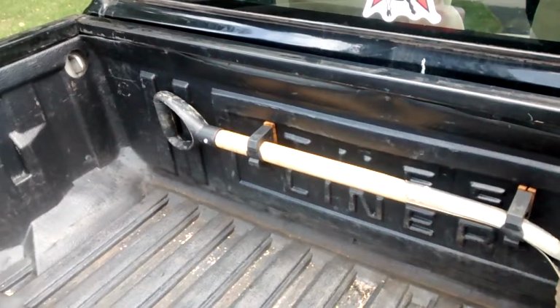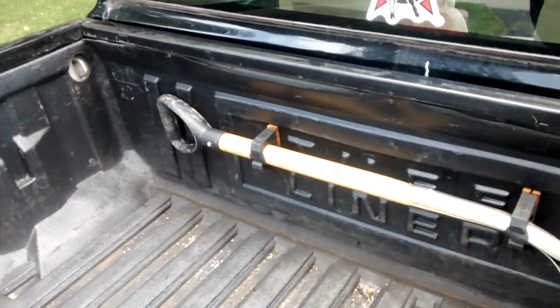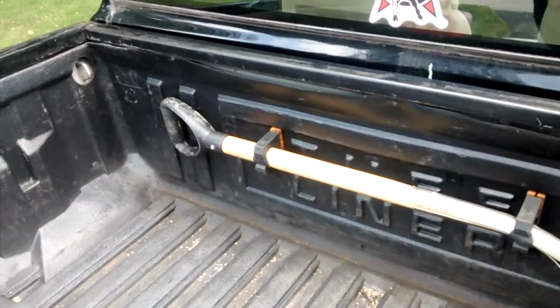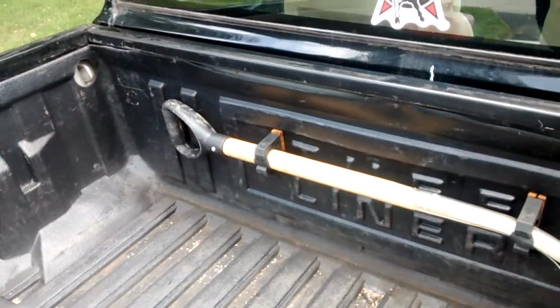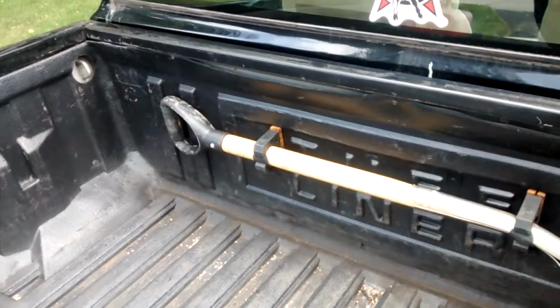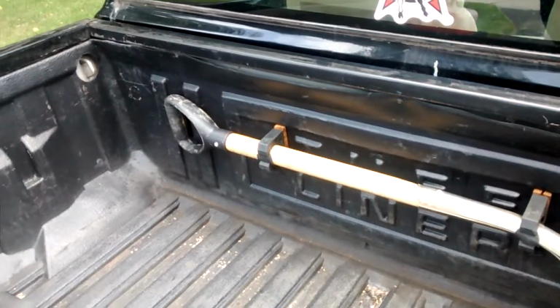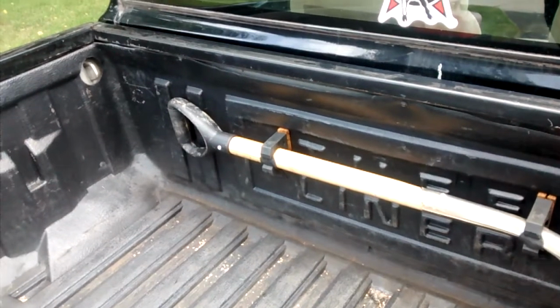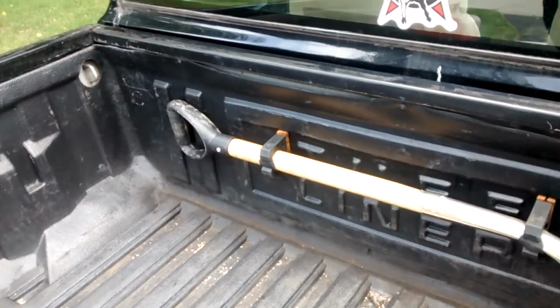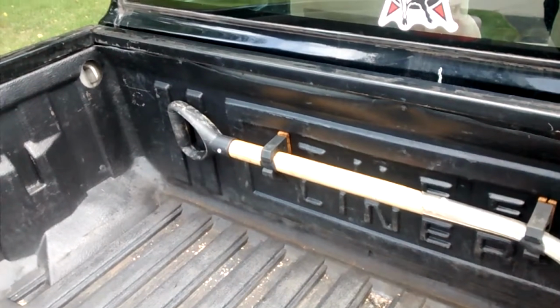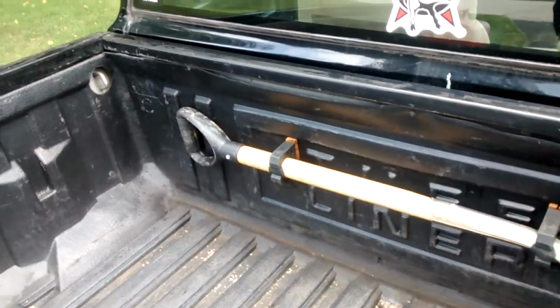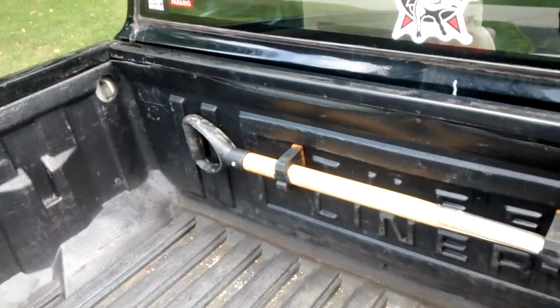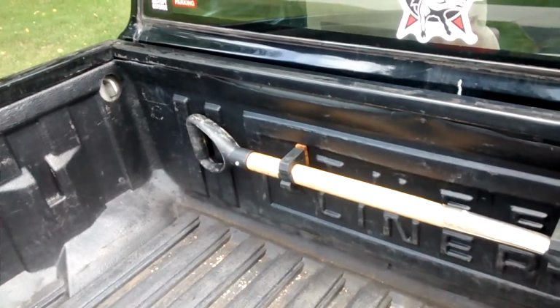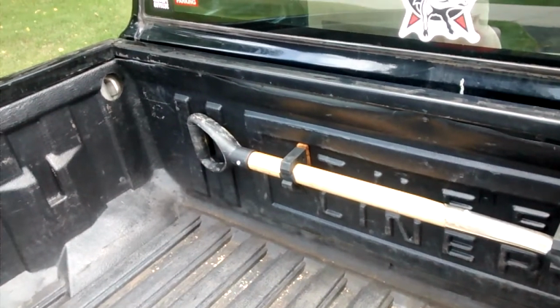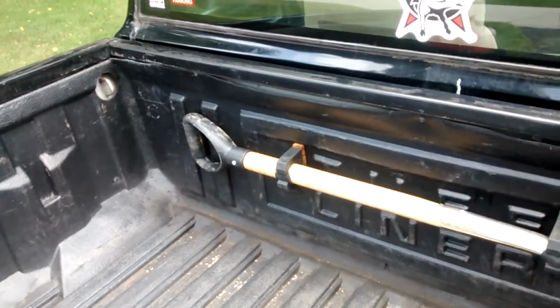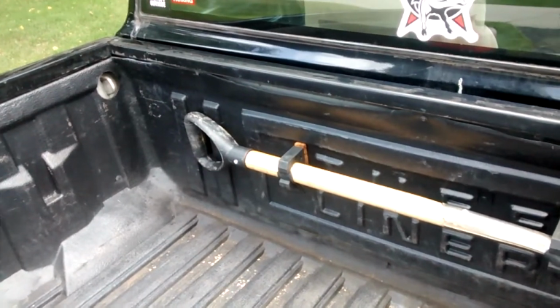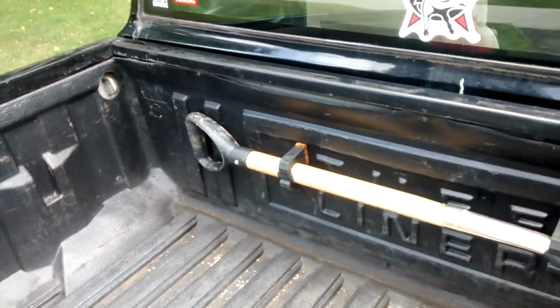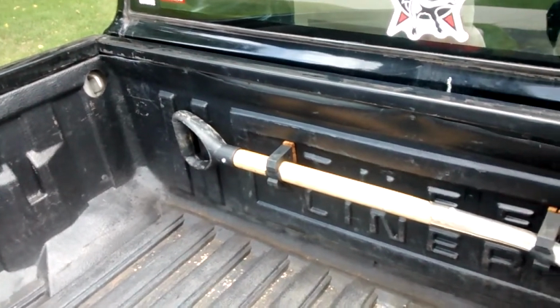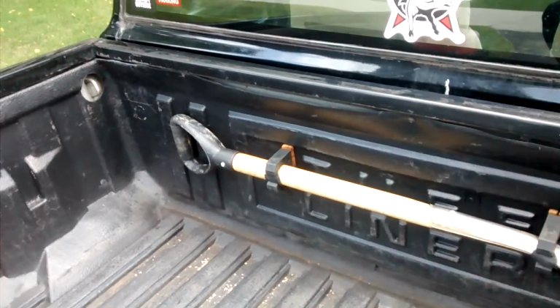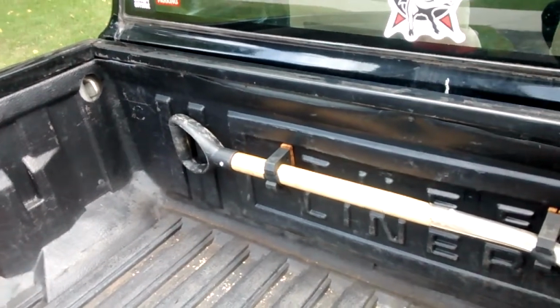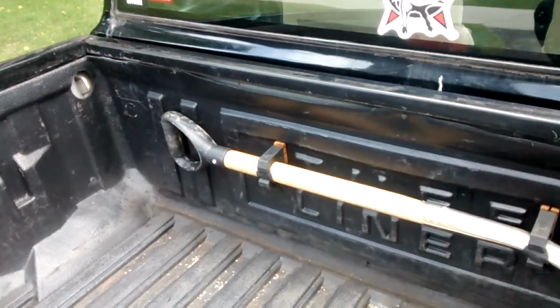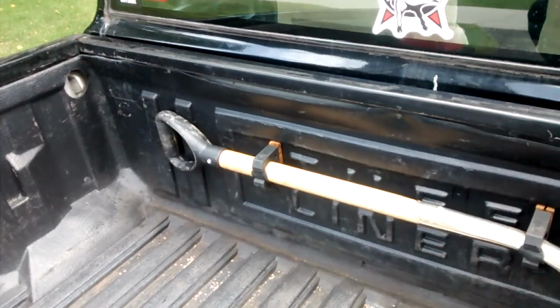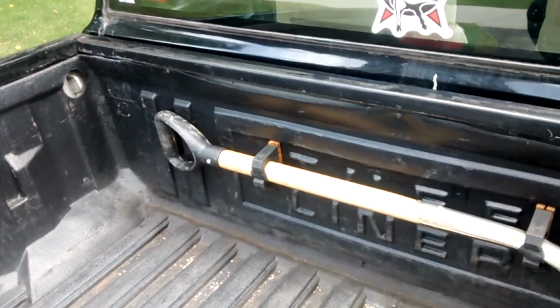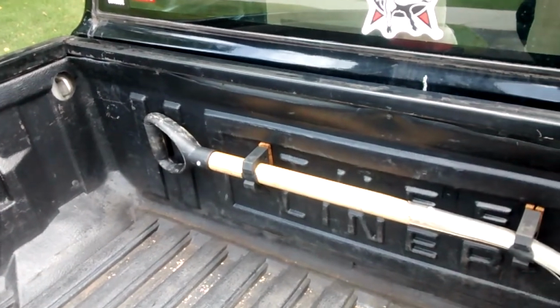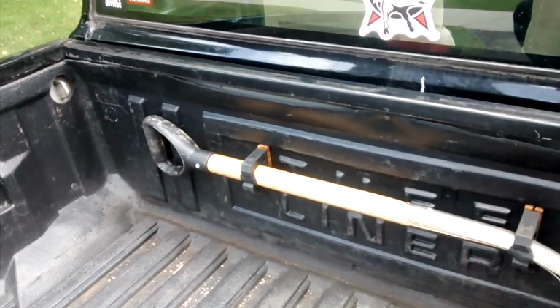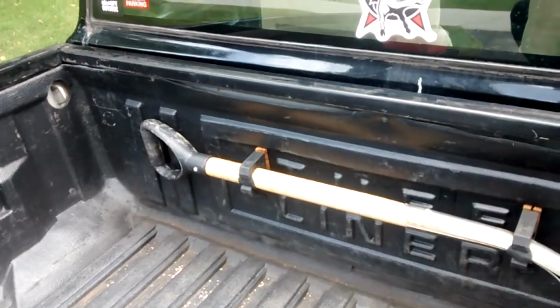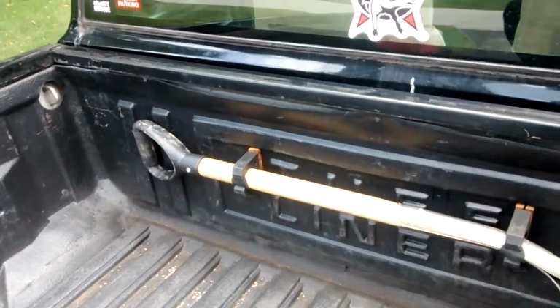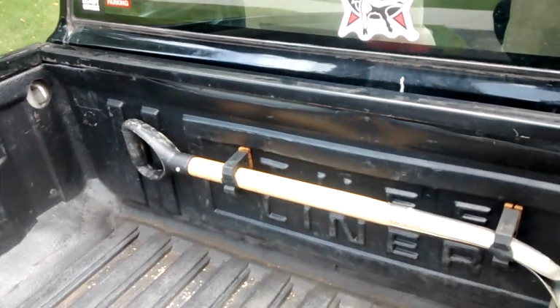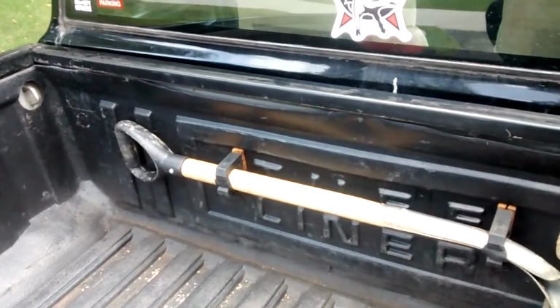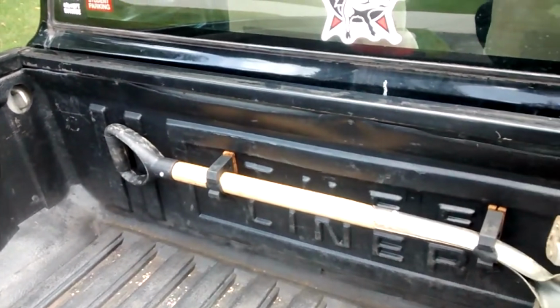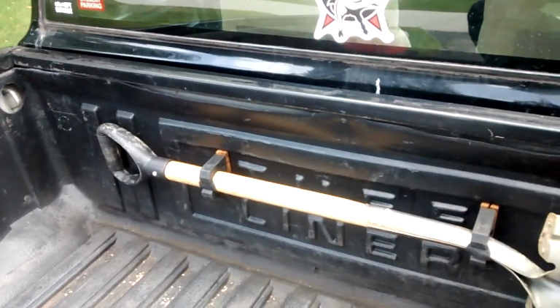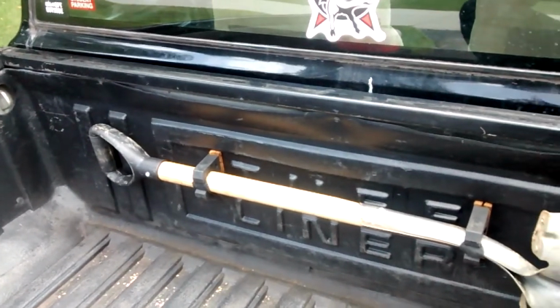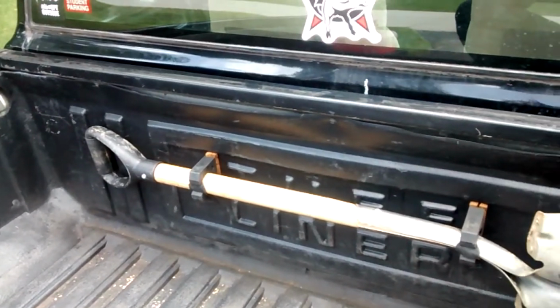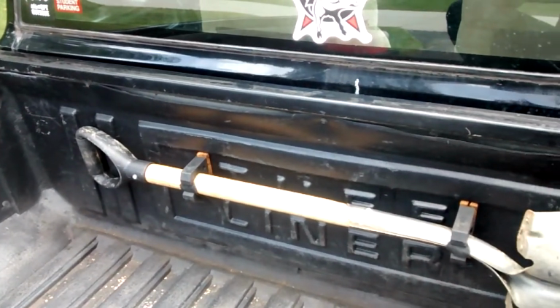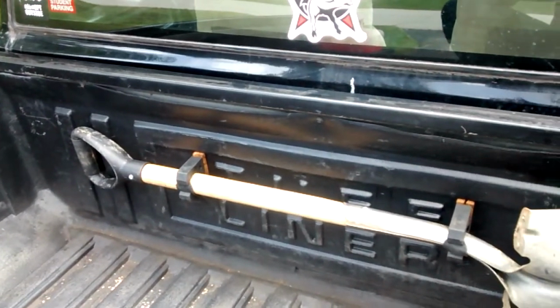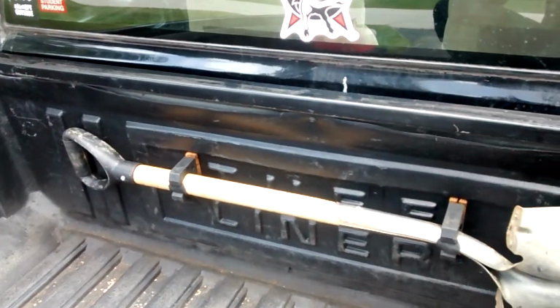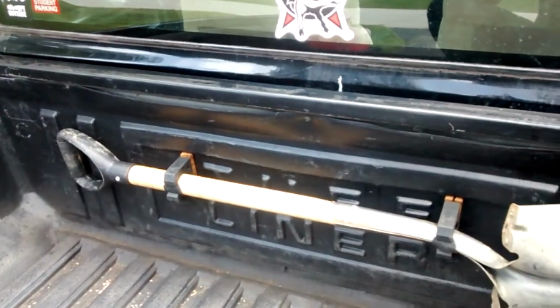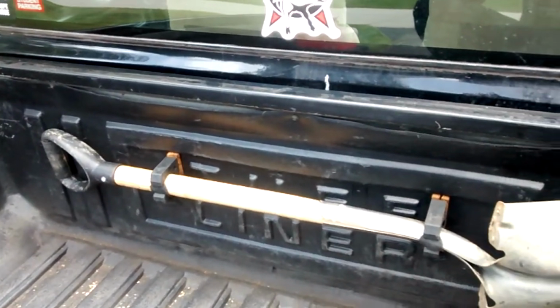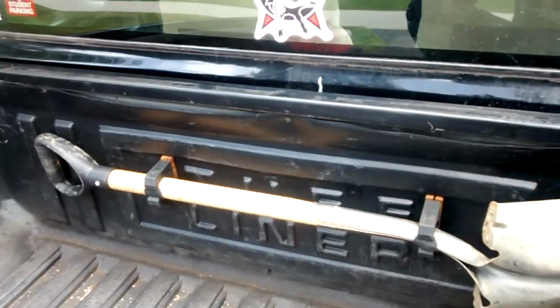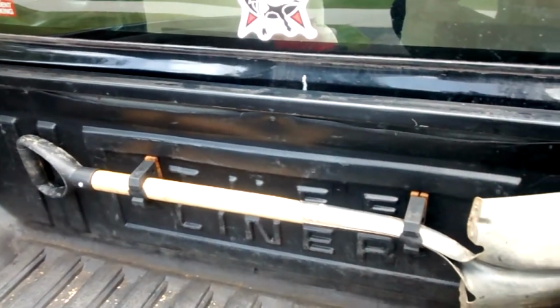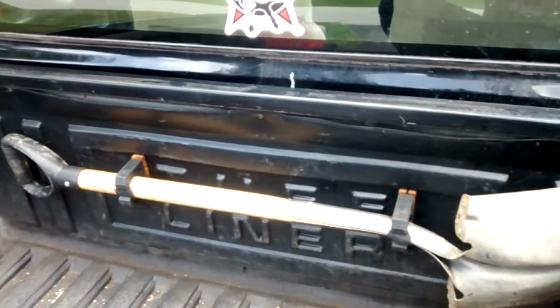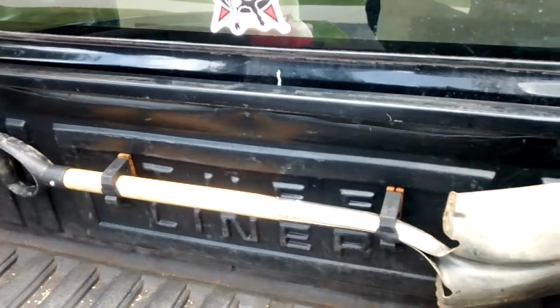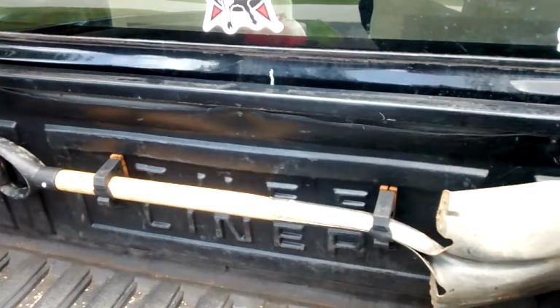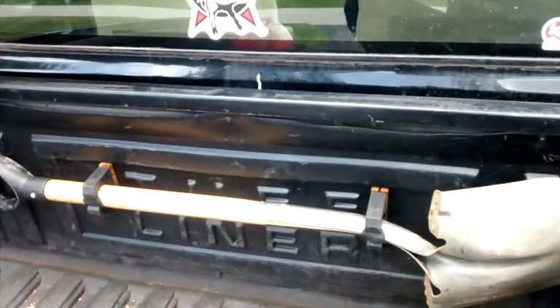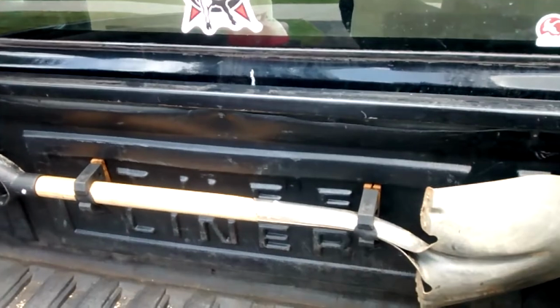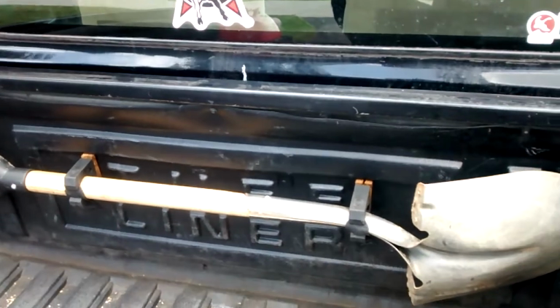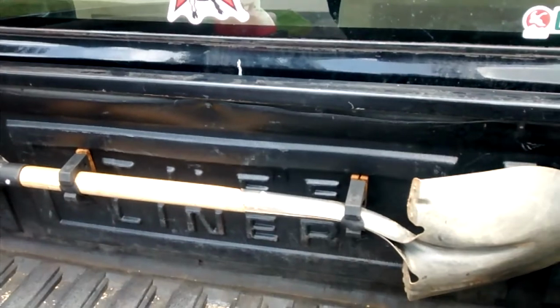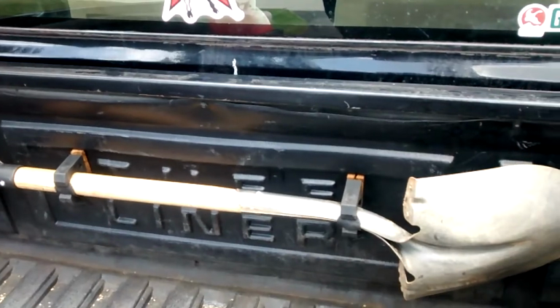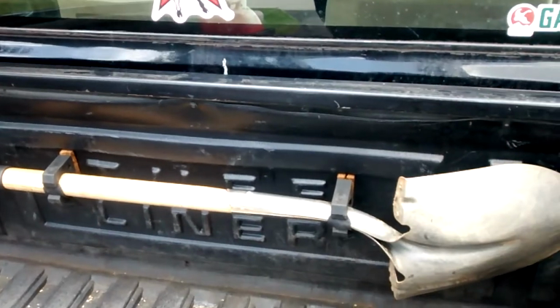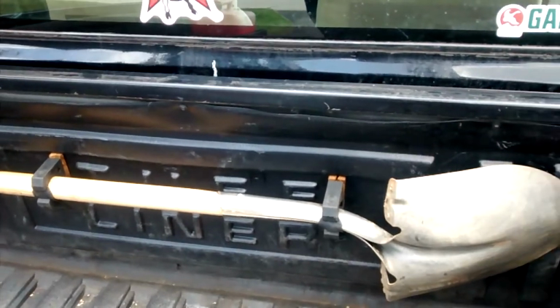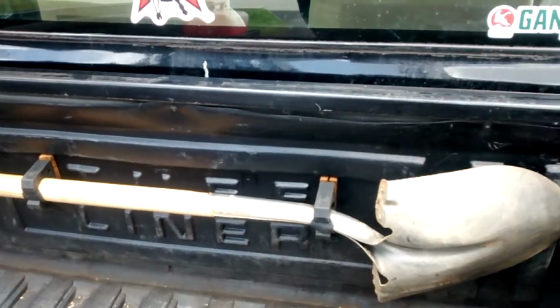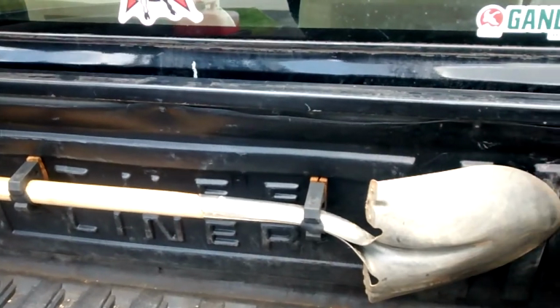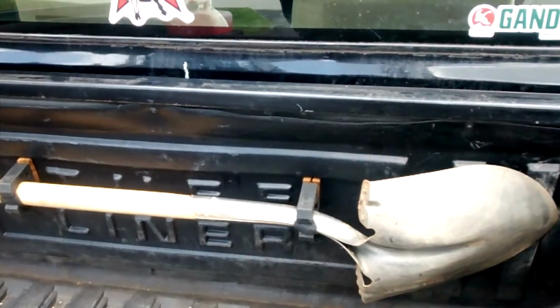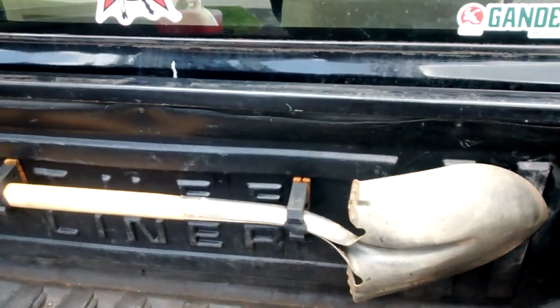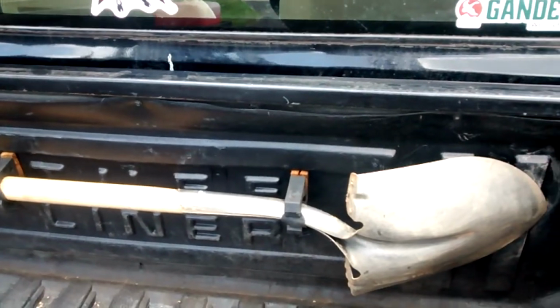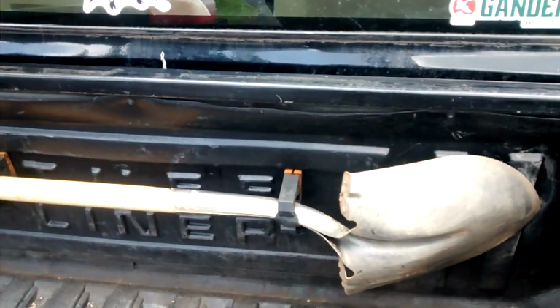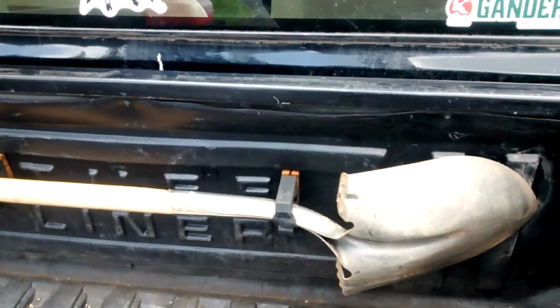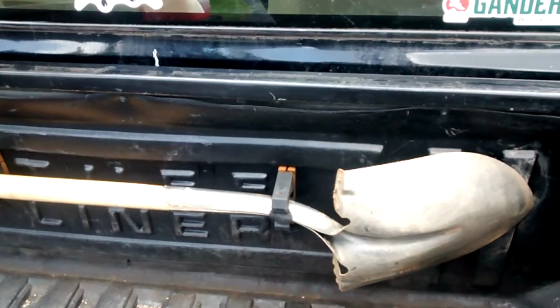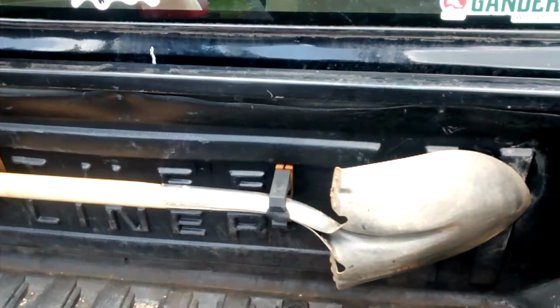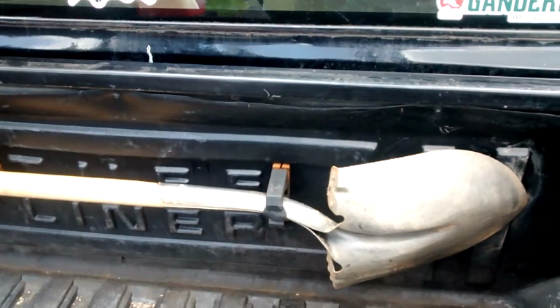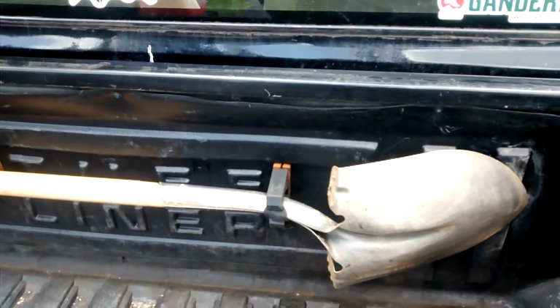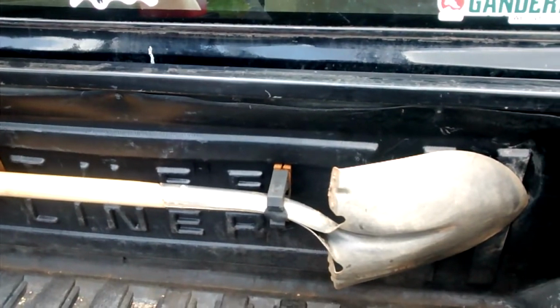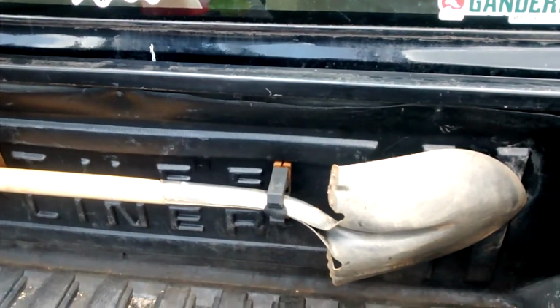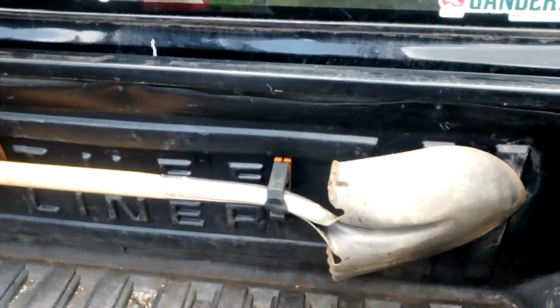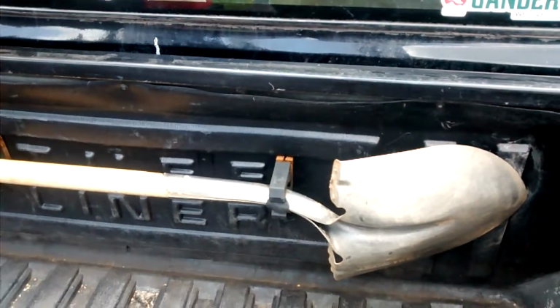Hi there, ho there, hey there campers. This is part two of my mini-series about upgrading your pickup truck bed but not losing any functionality.